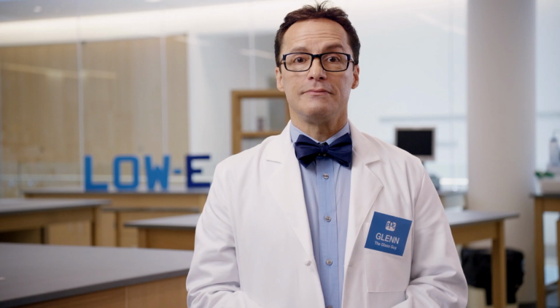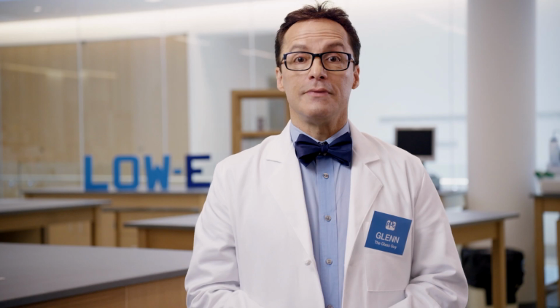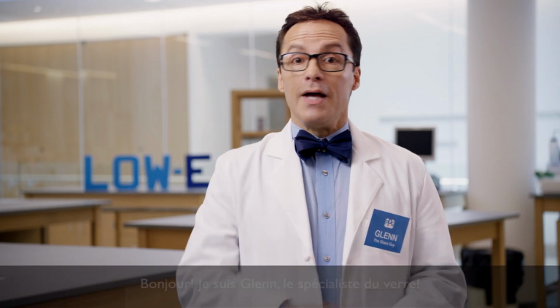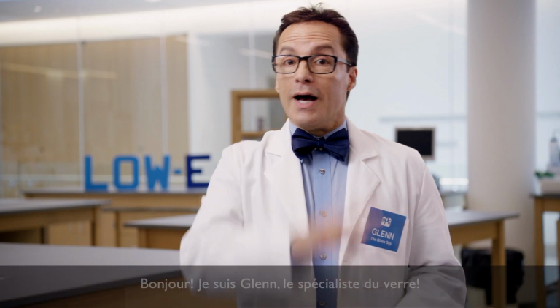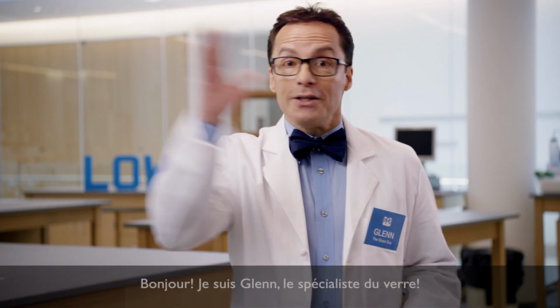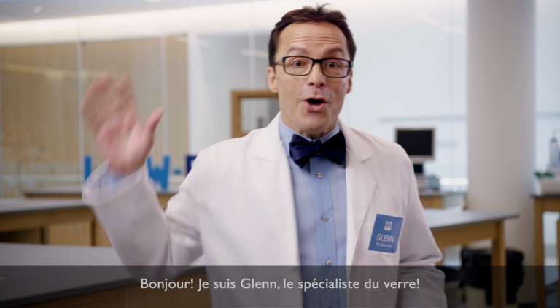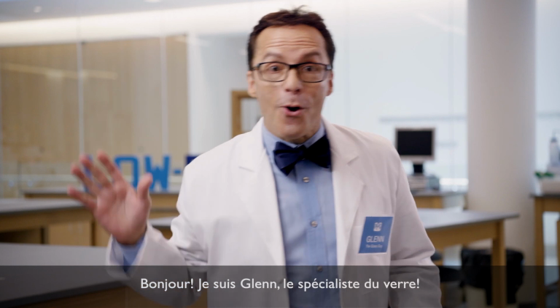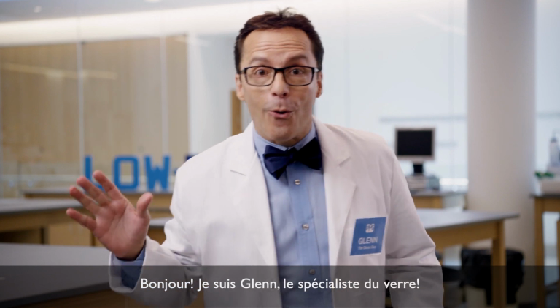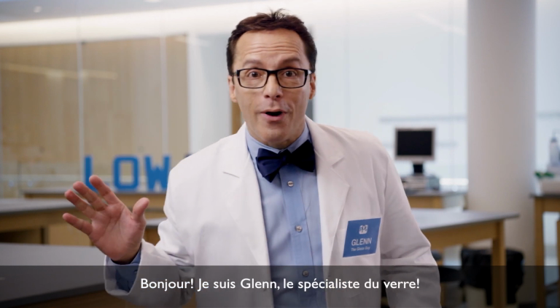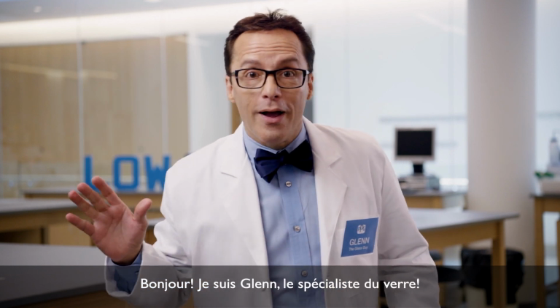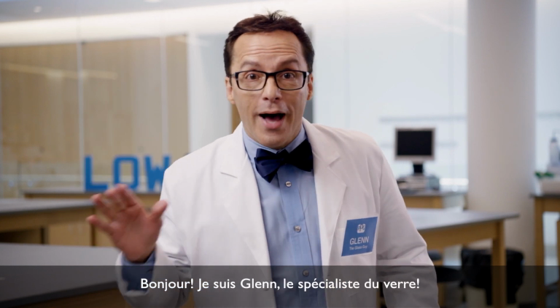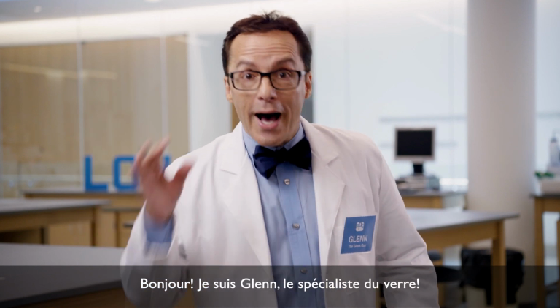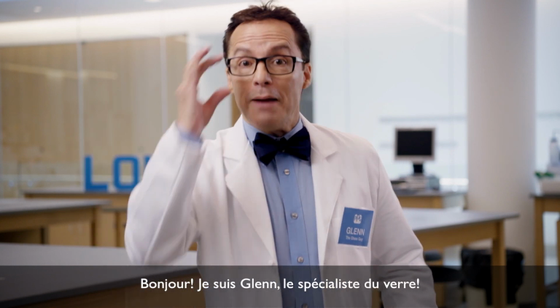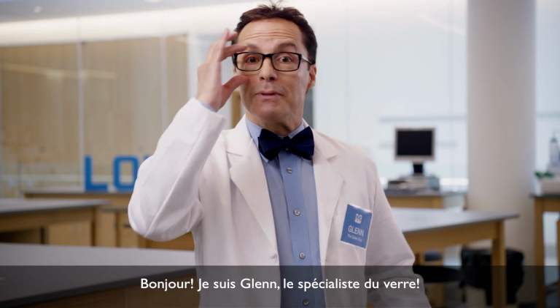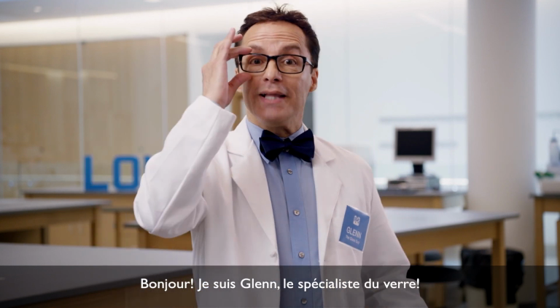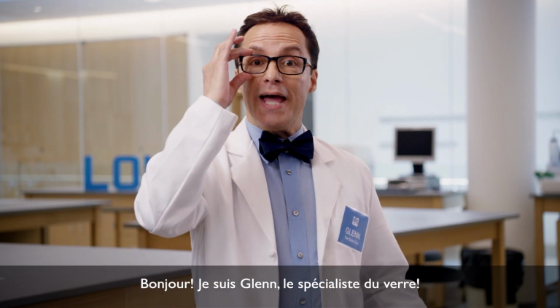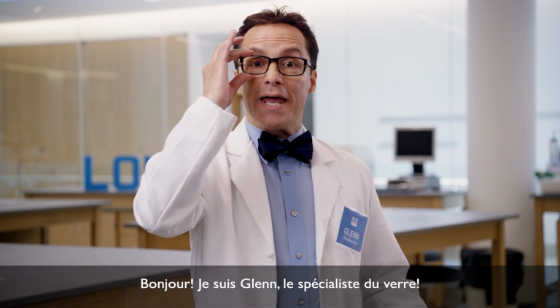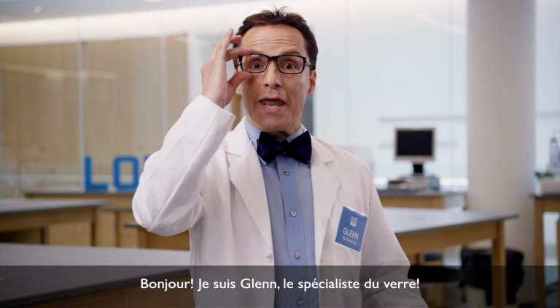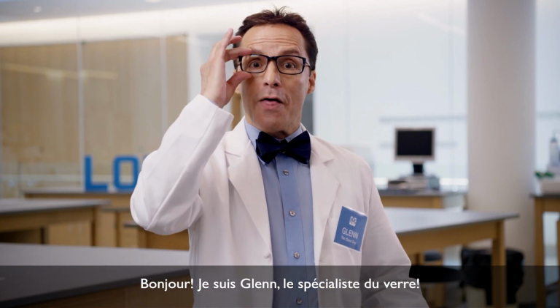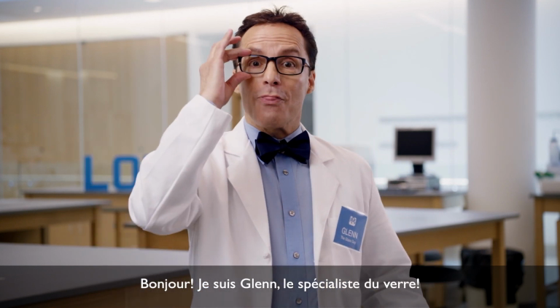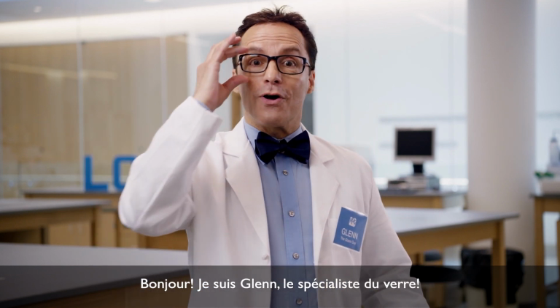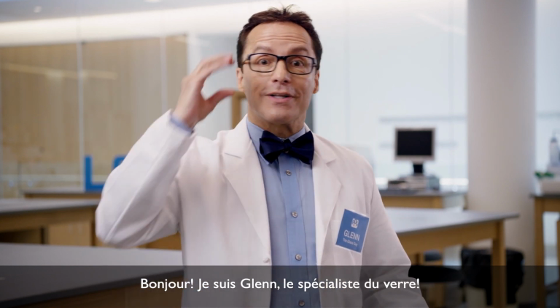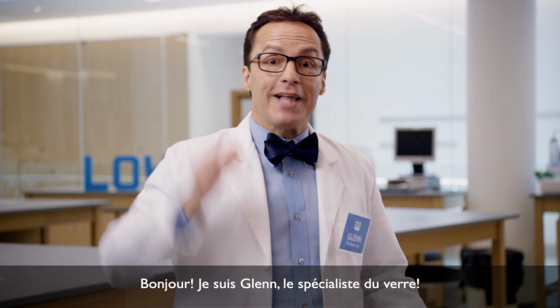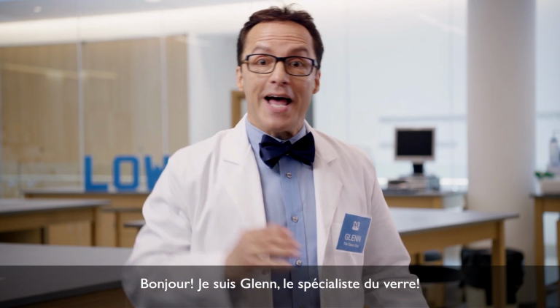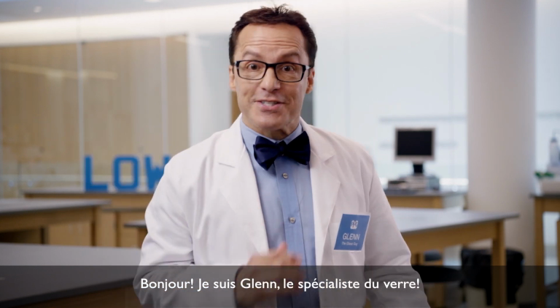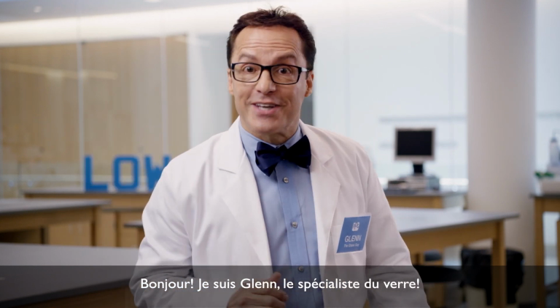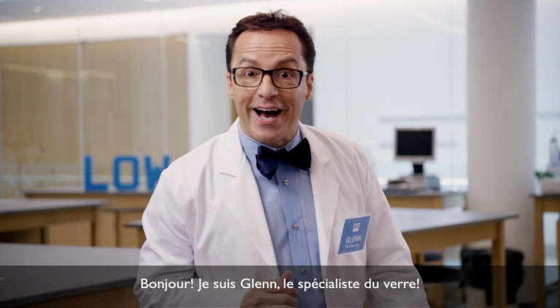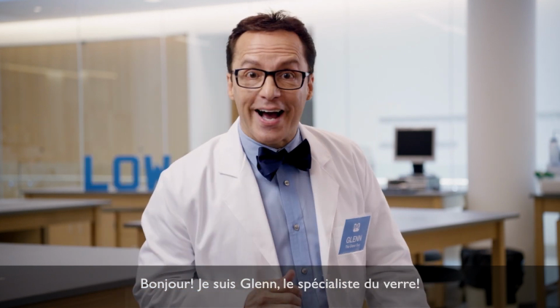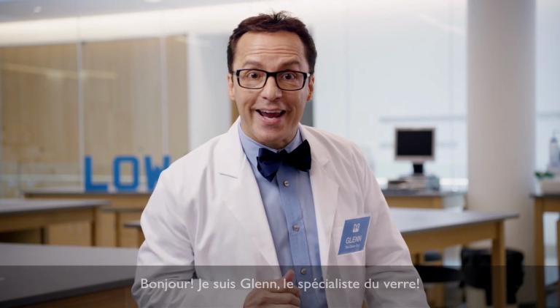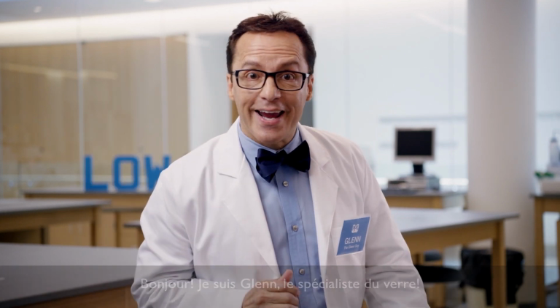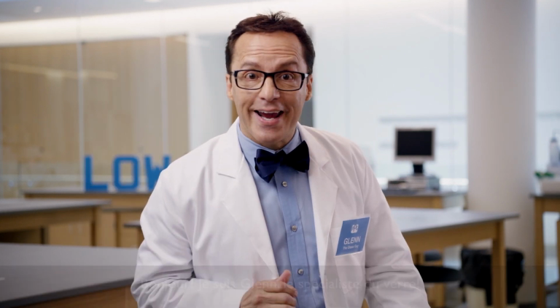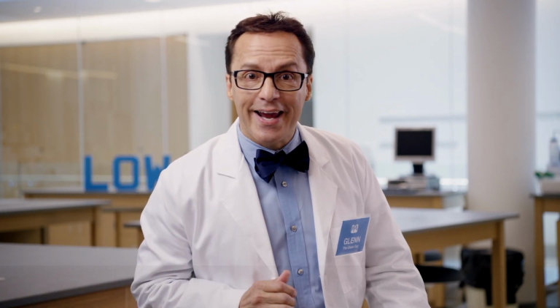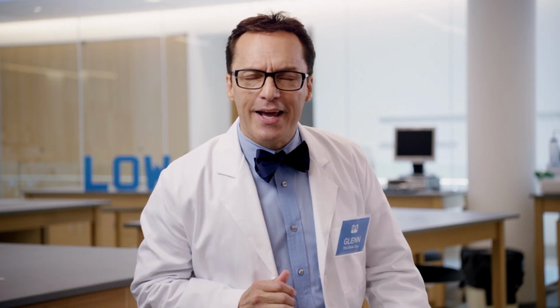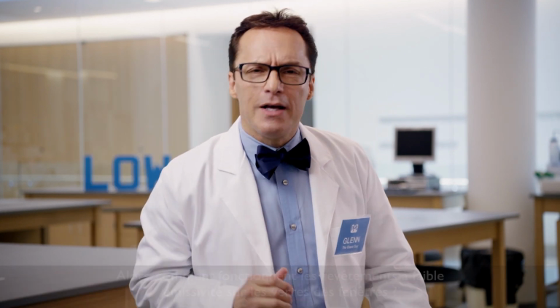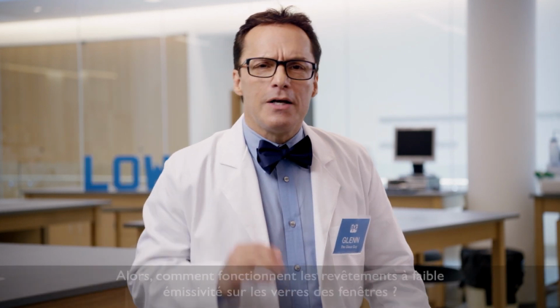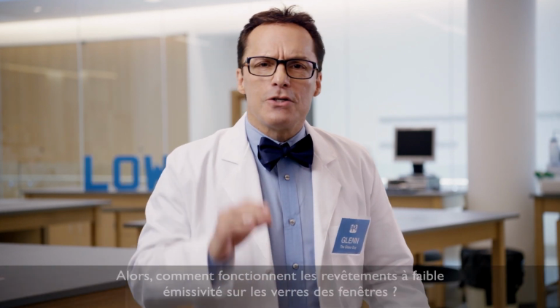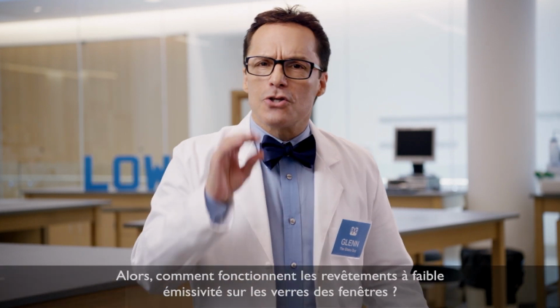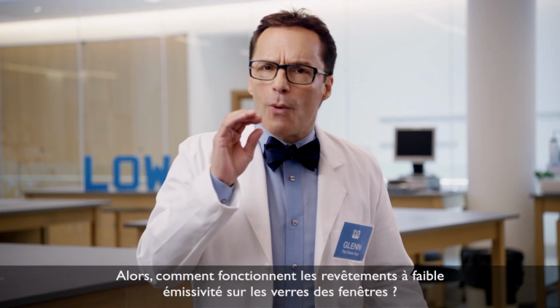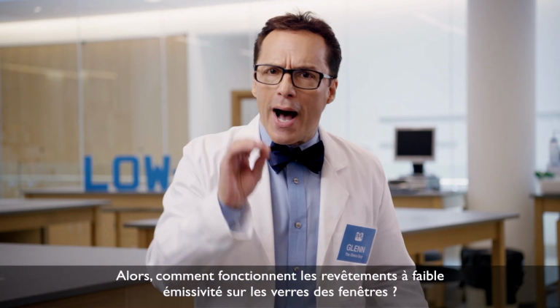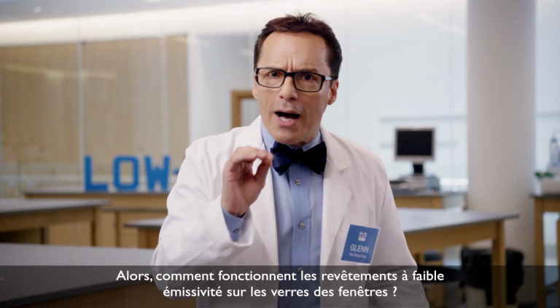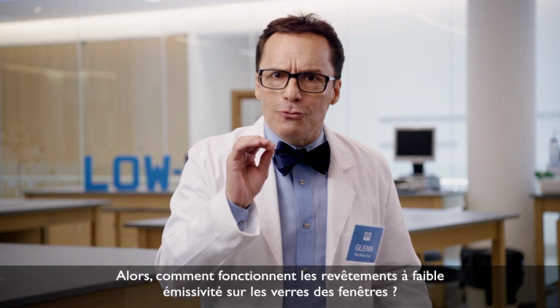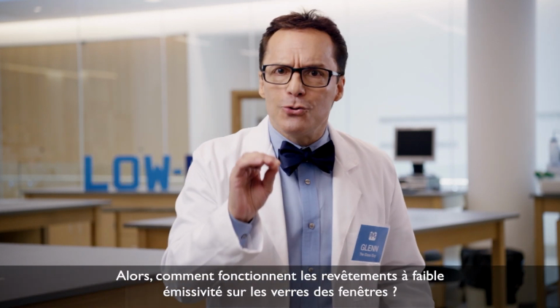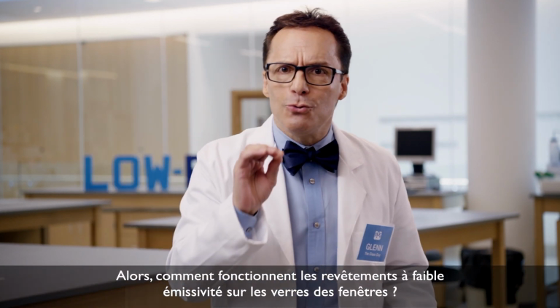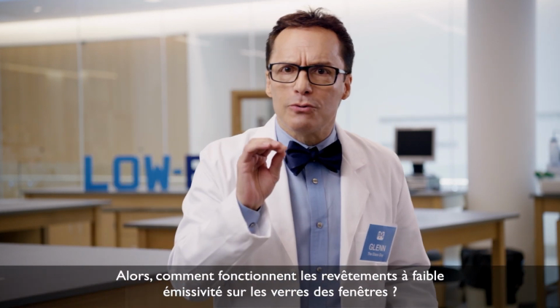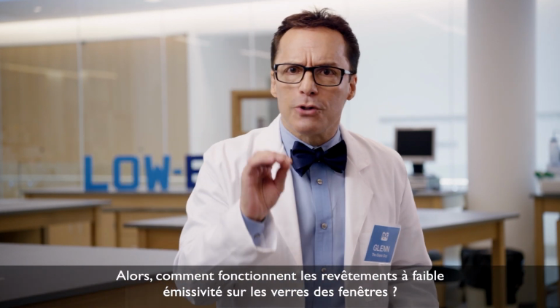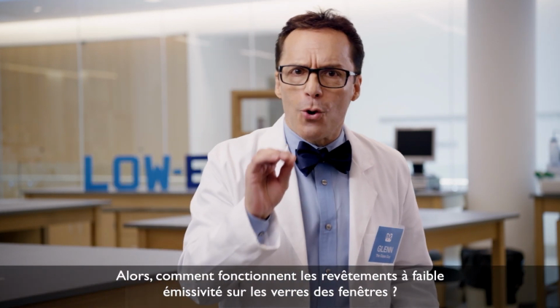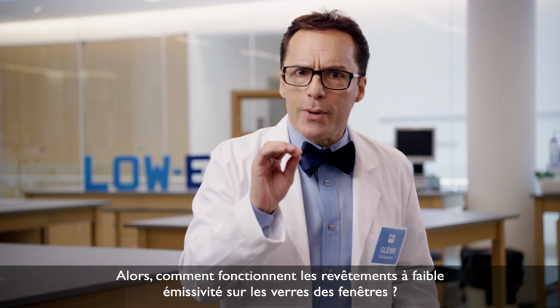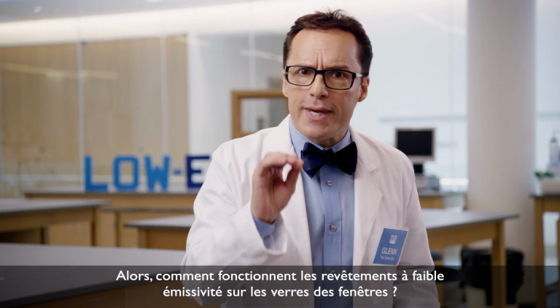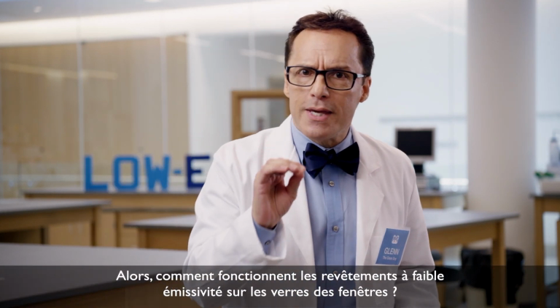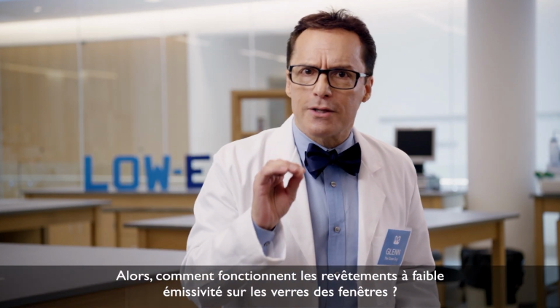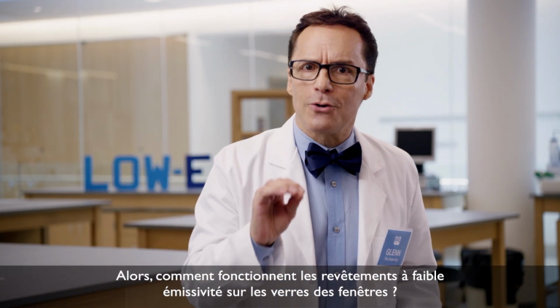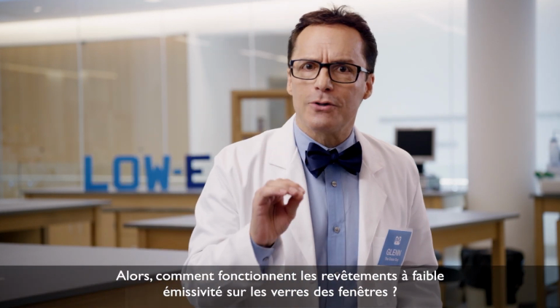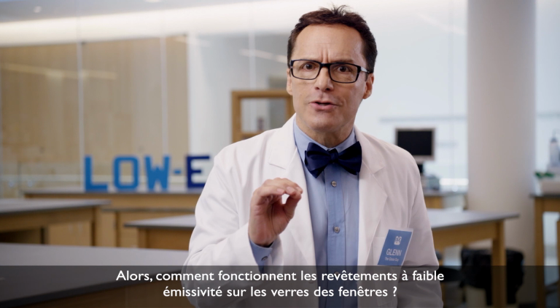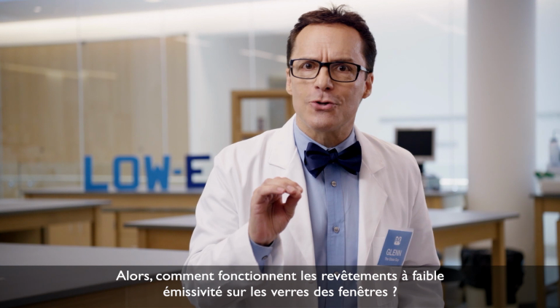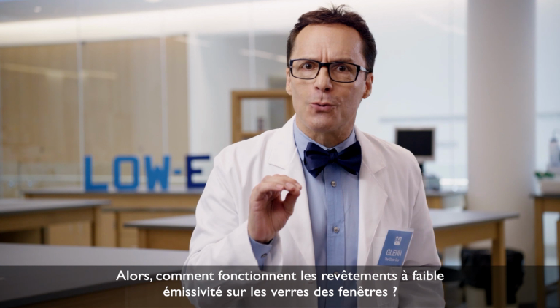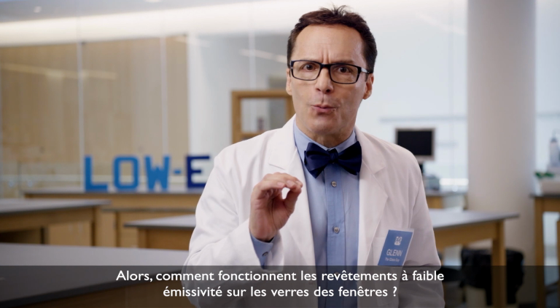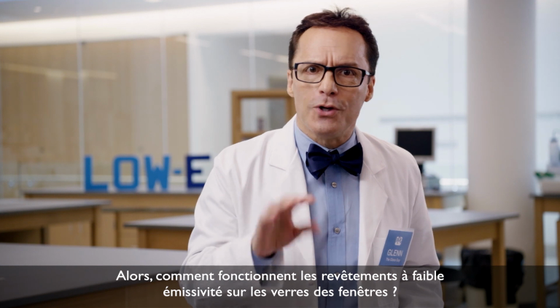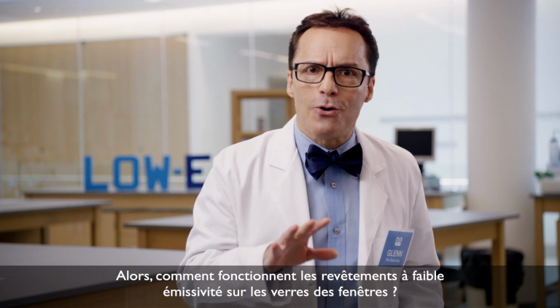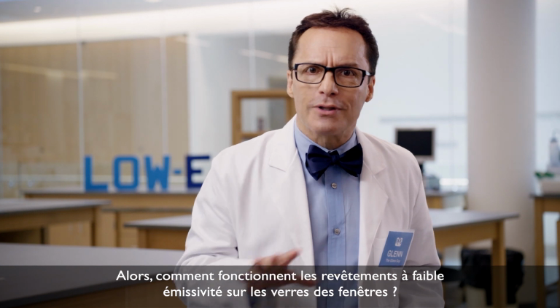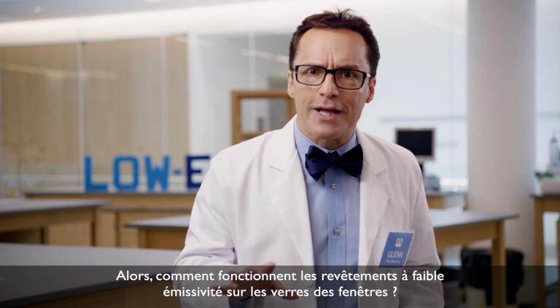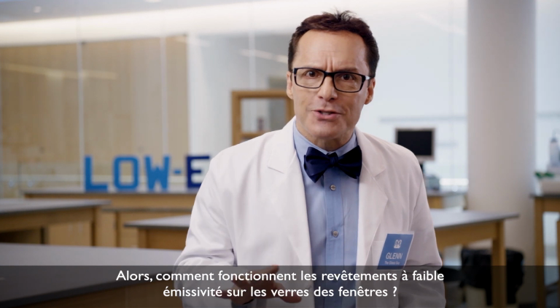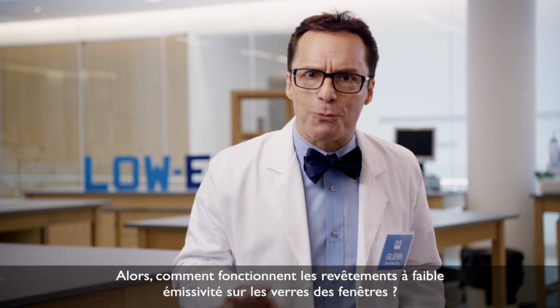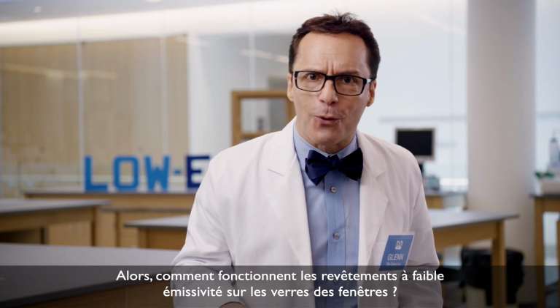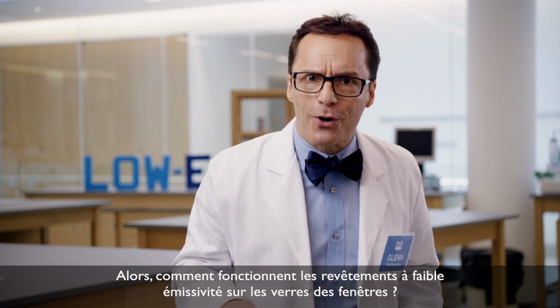Hello, I'm Glenn, the glass guy. So how do low-E coatings on window glass work?